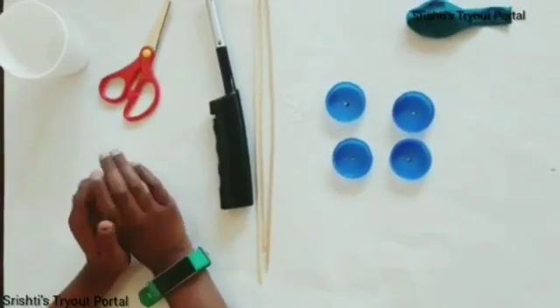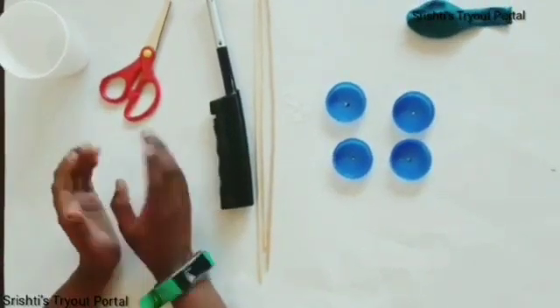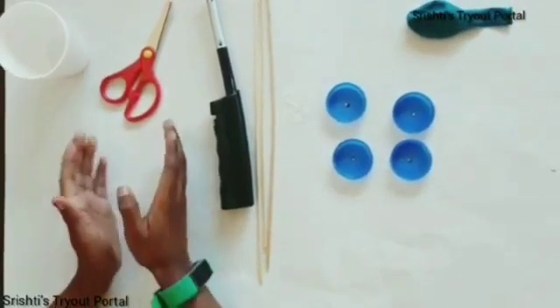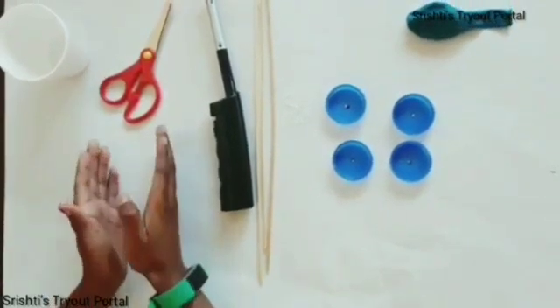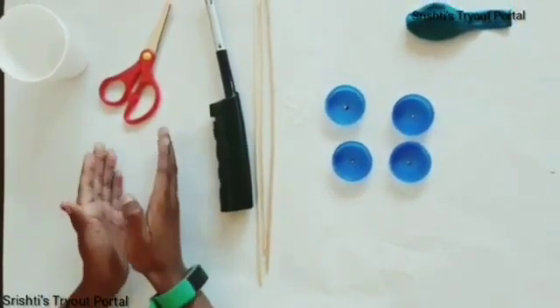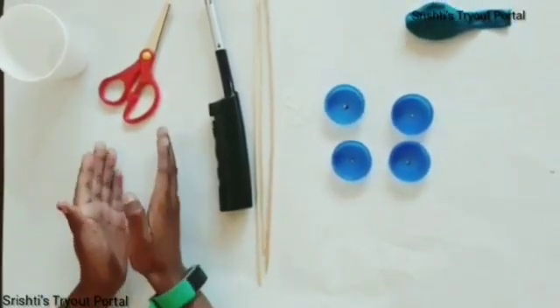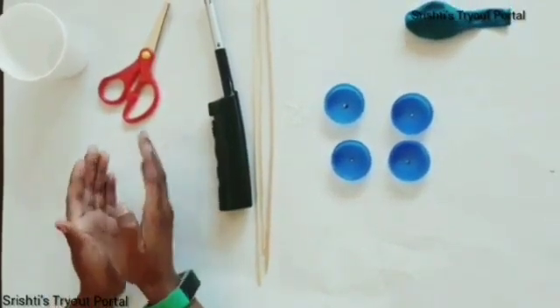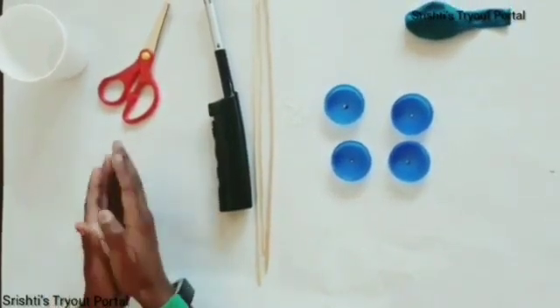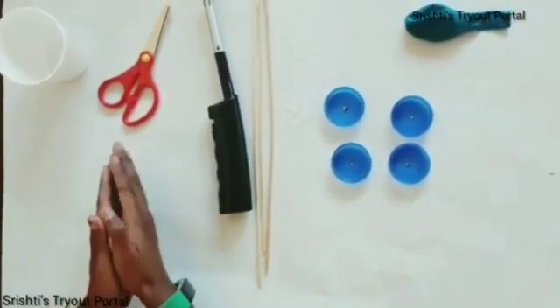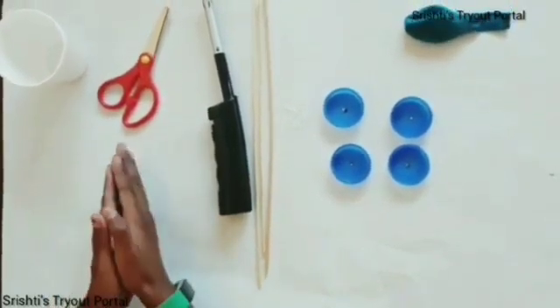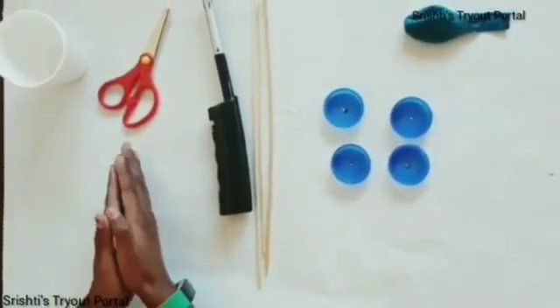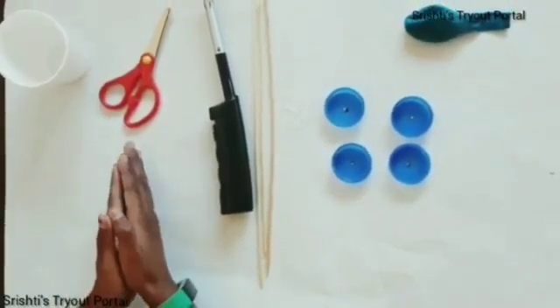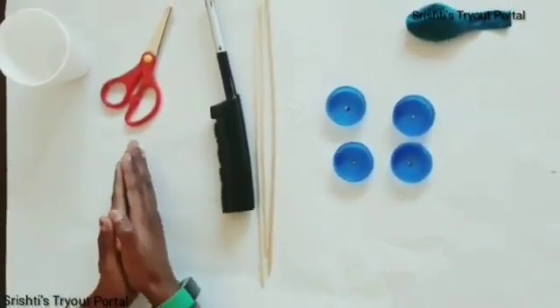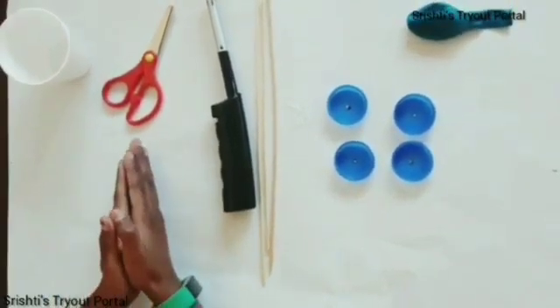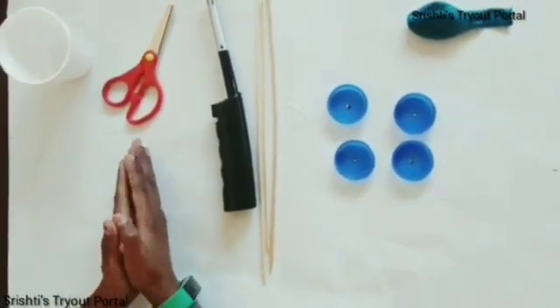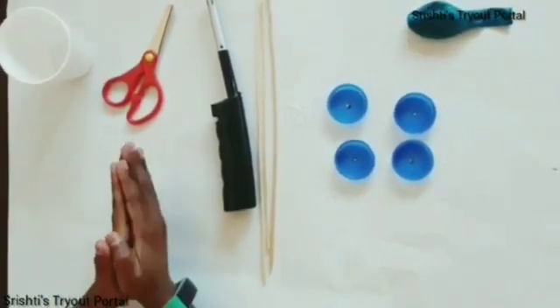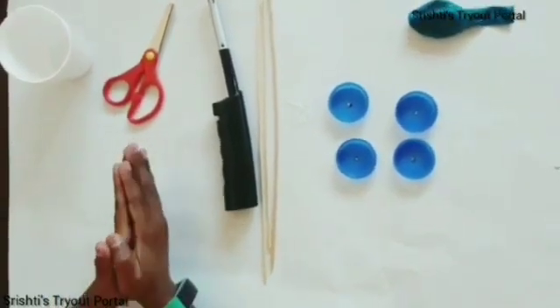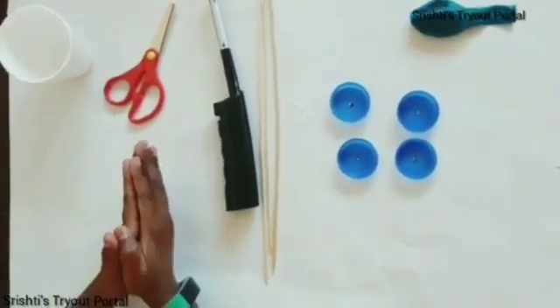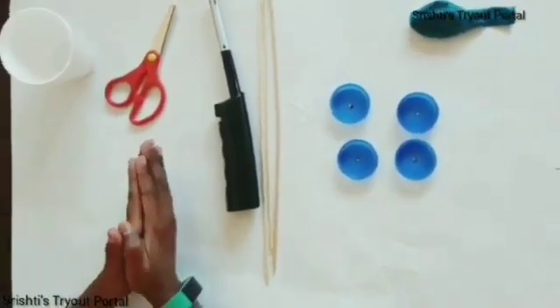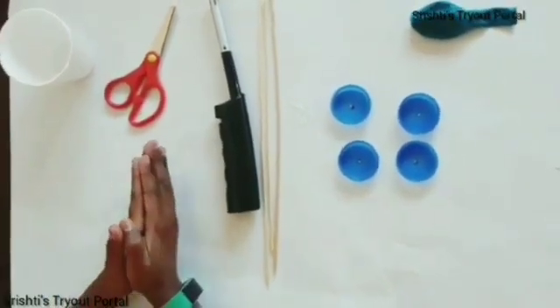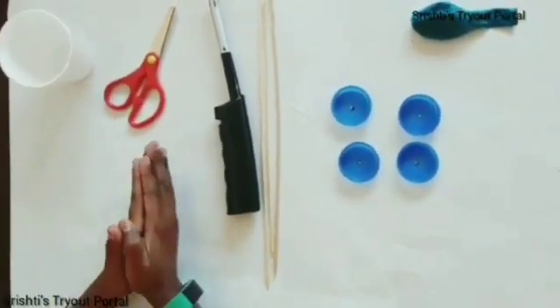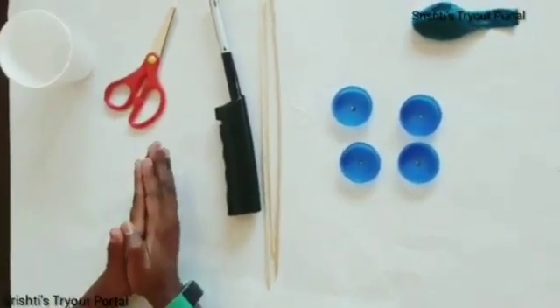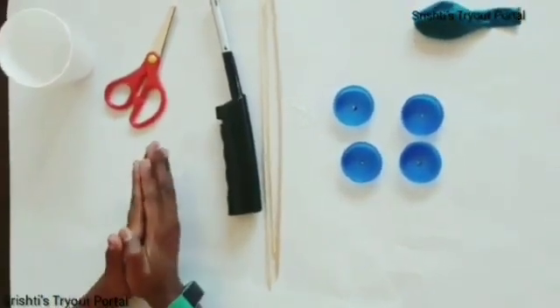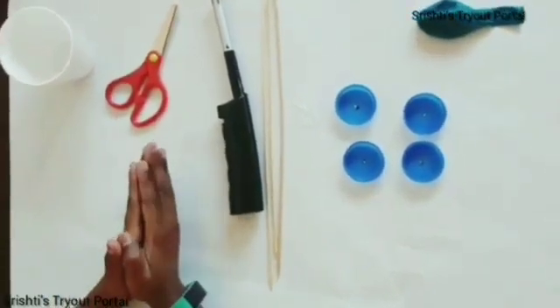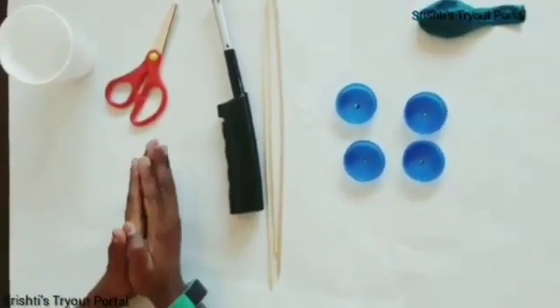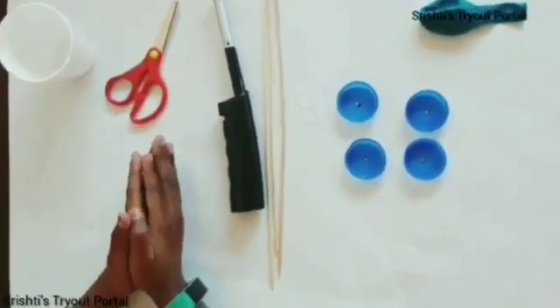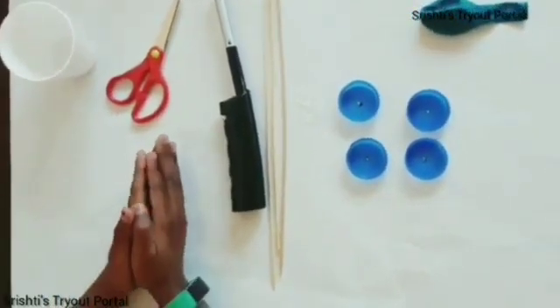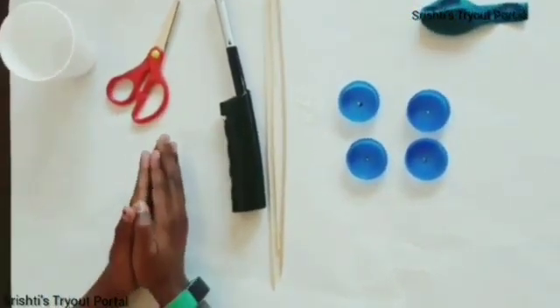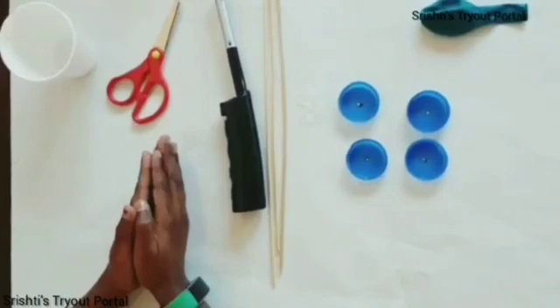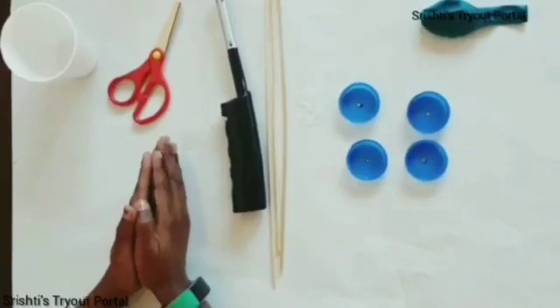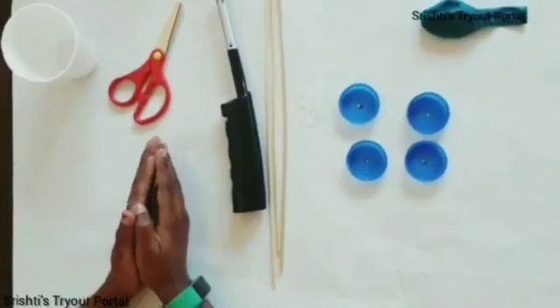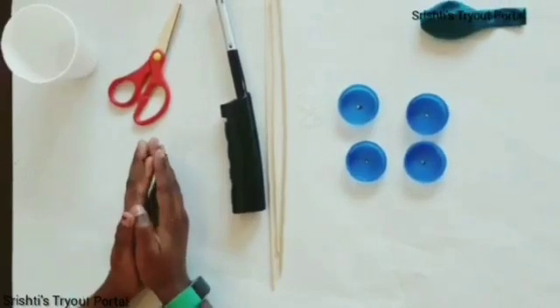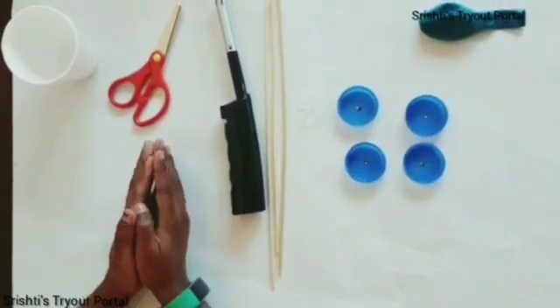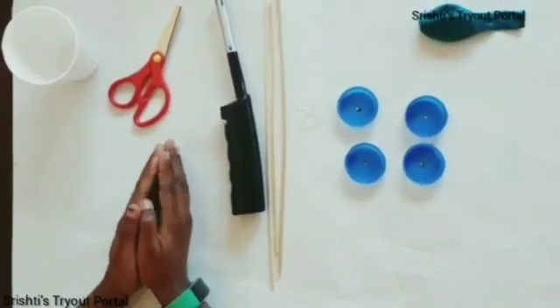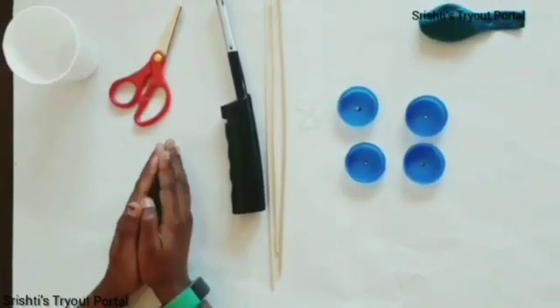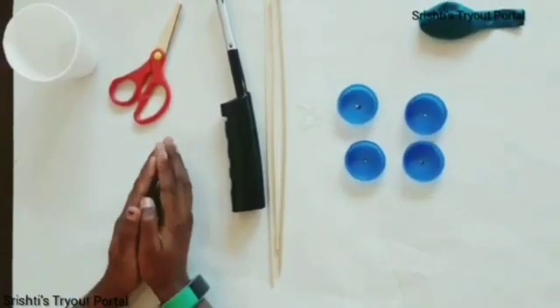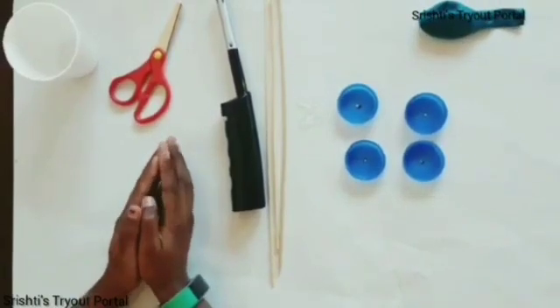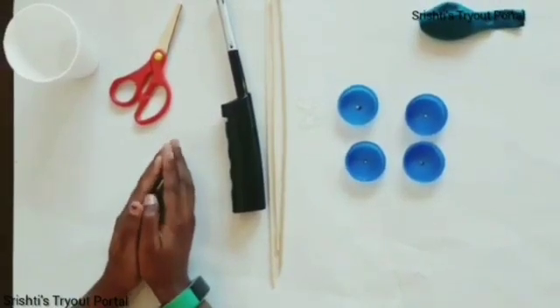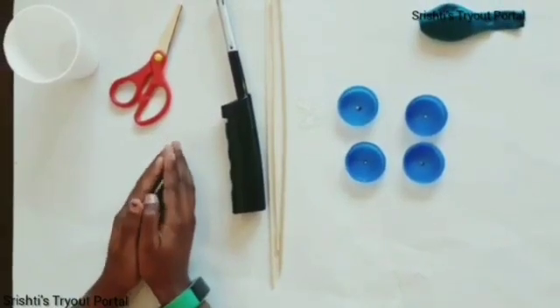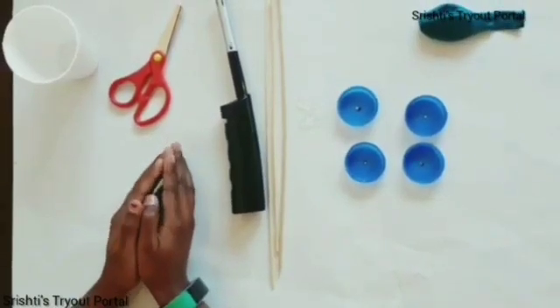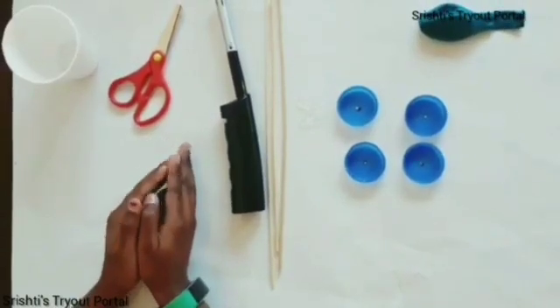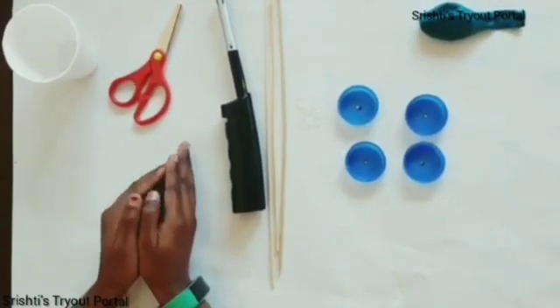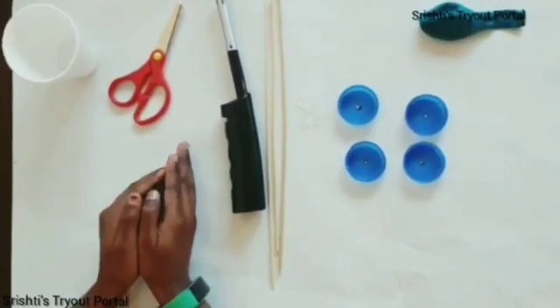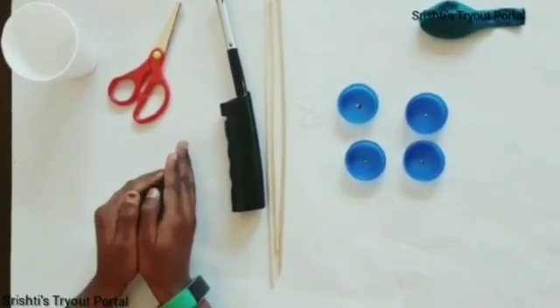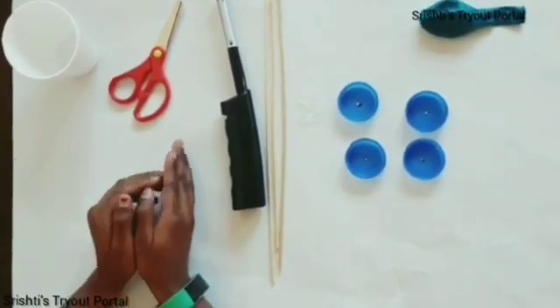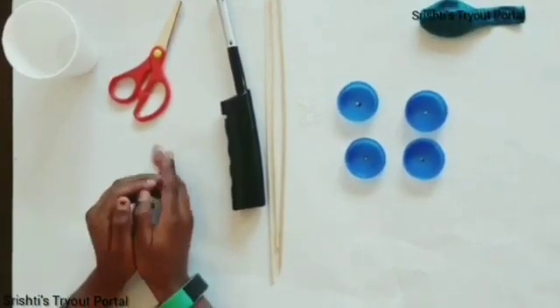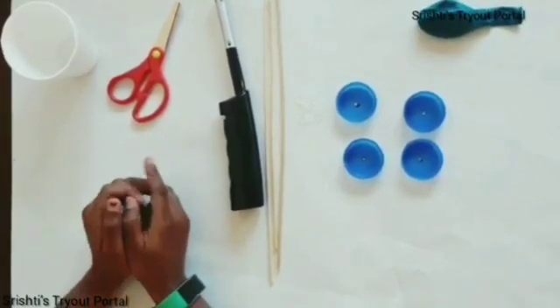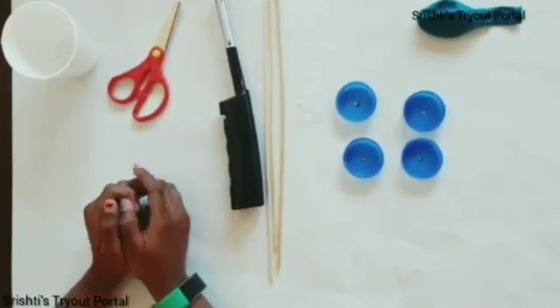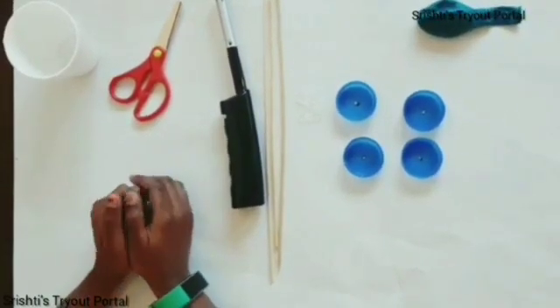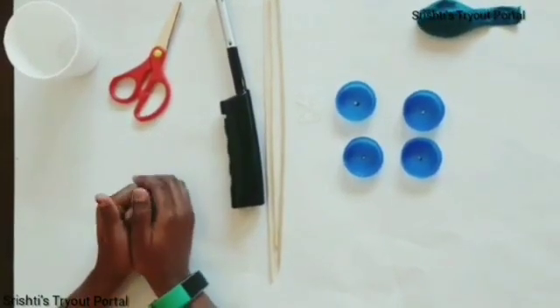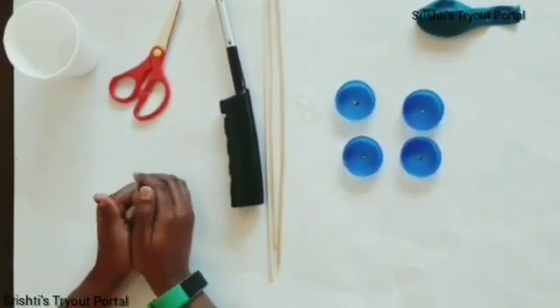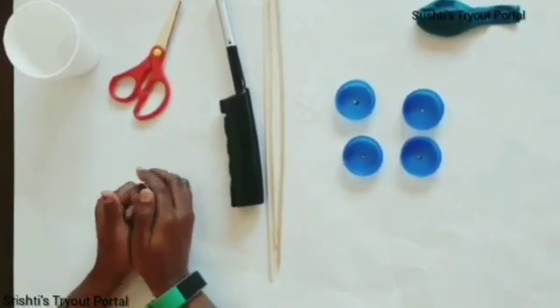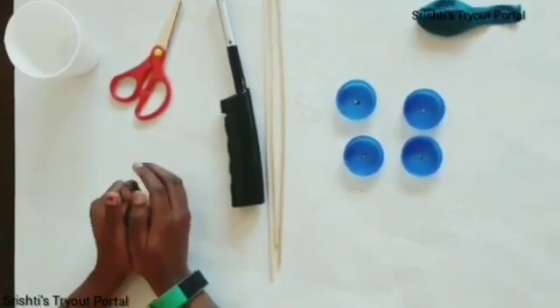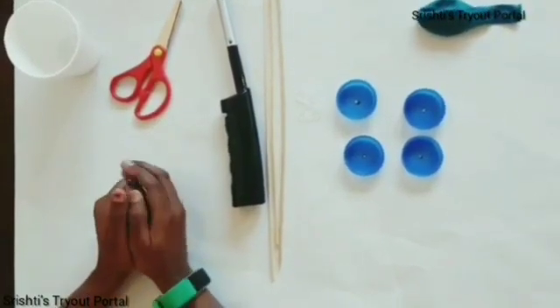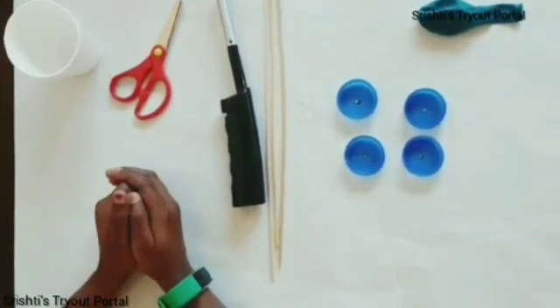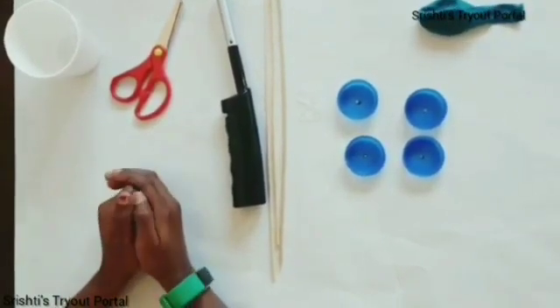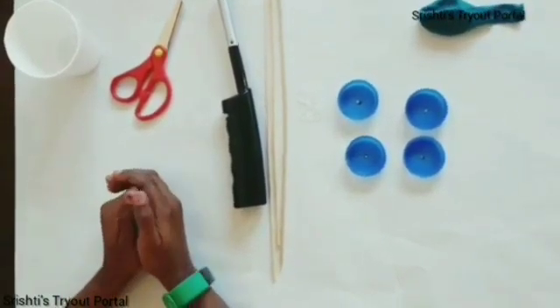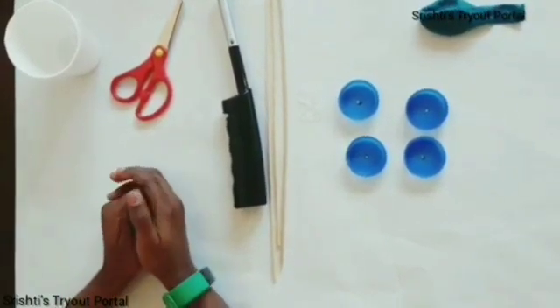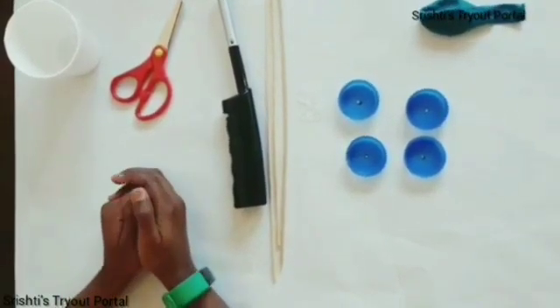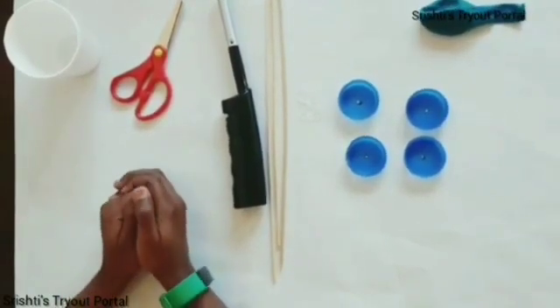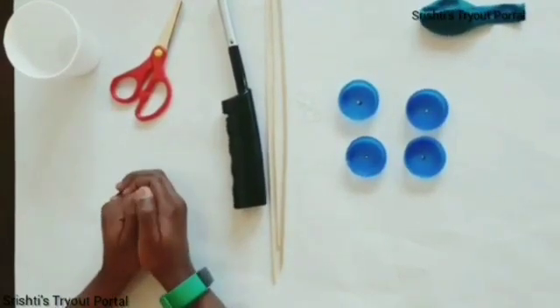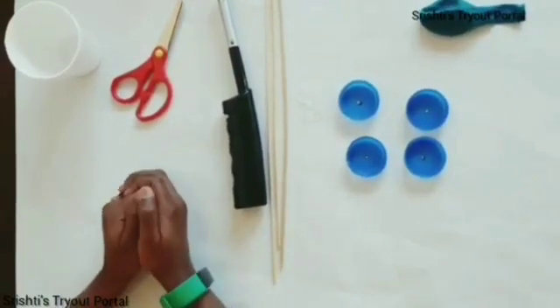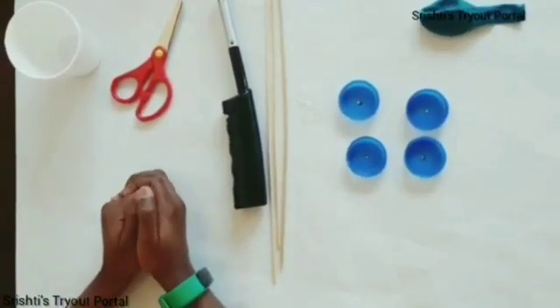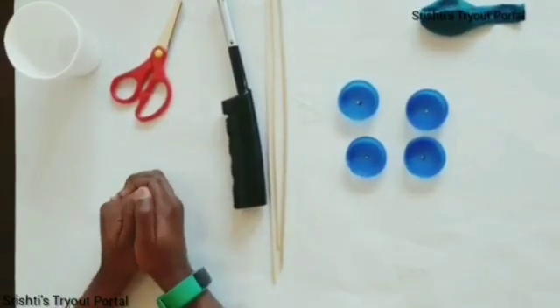In this video, I'm going to be doing an experiment called balloon car race. Let's jump into it.